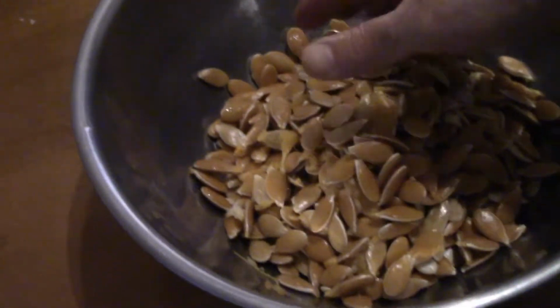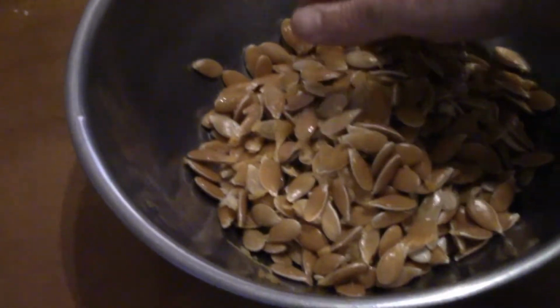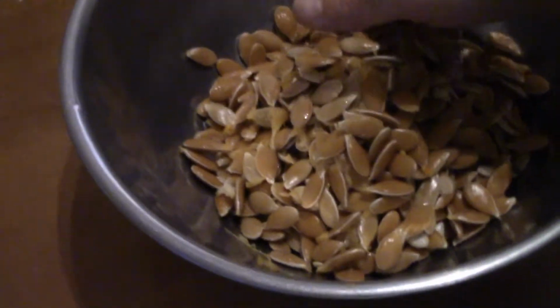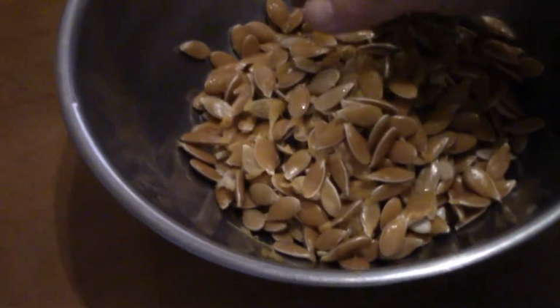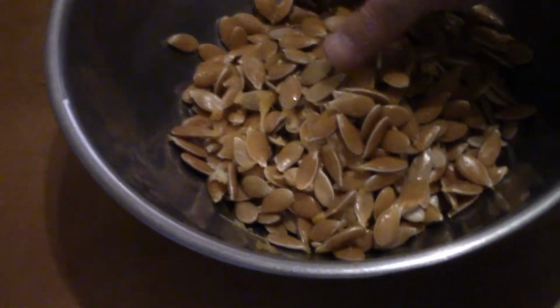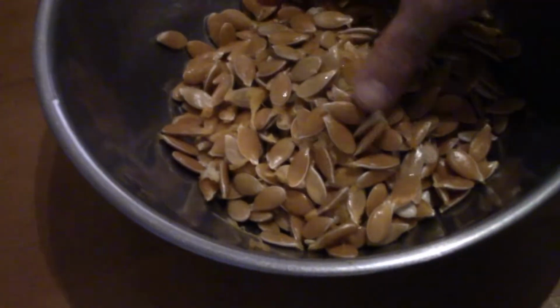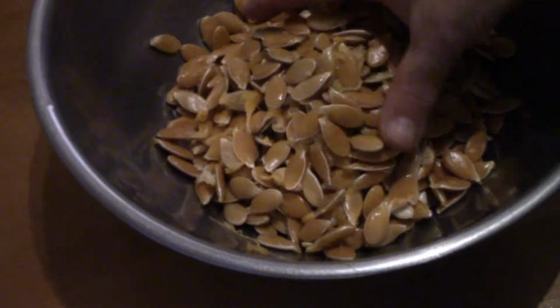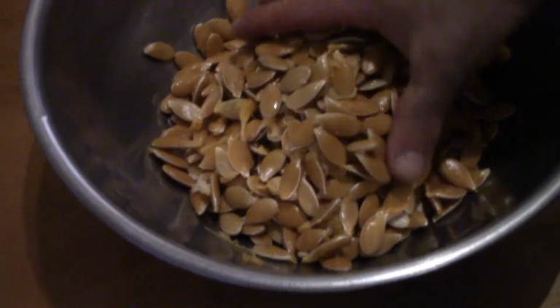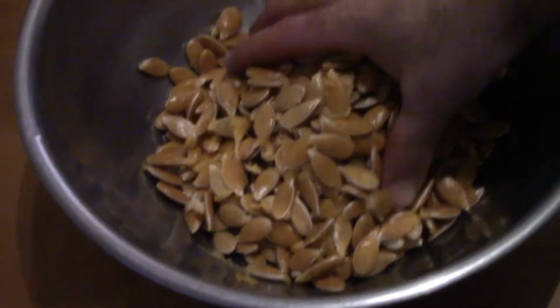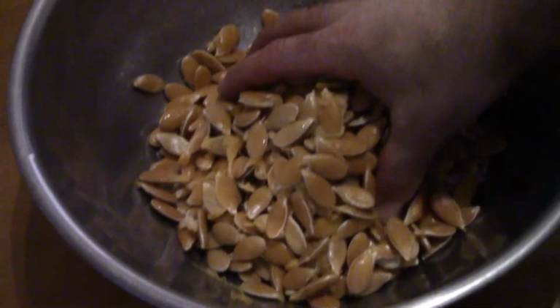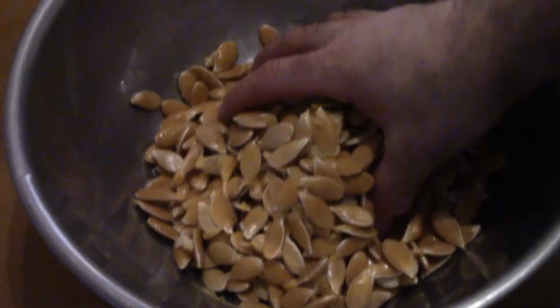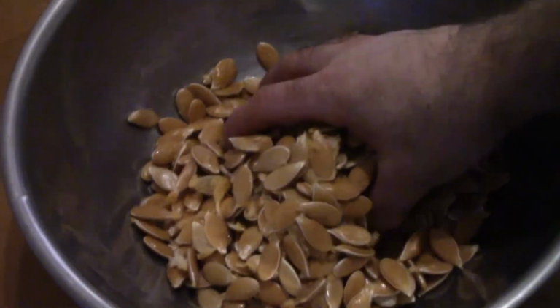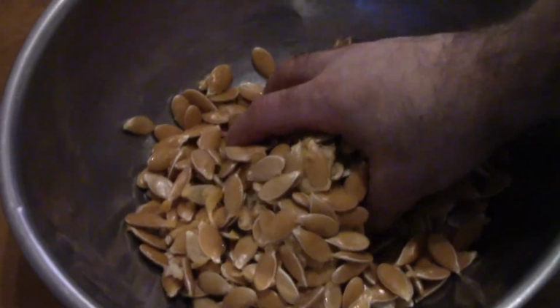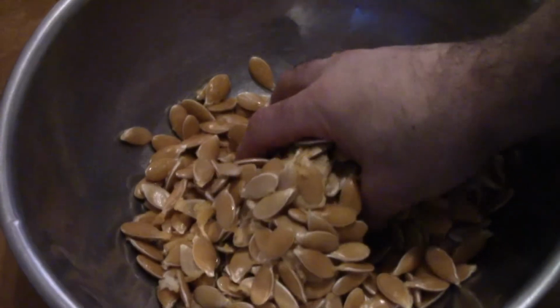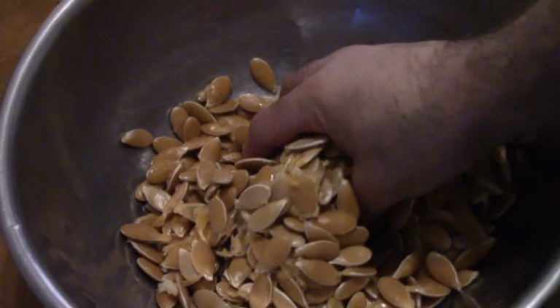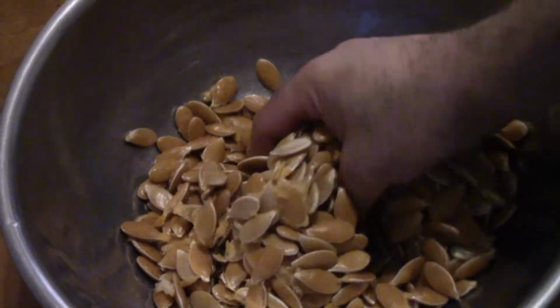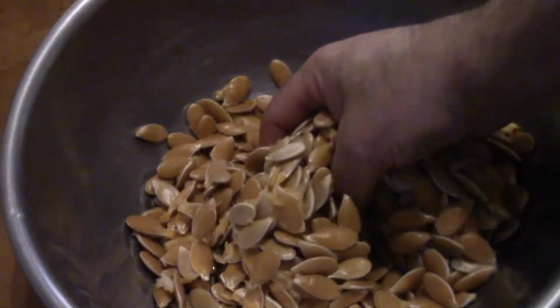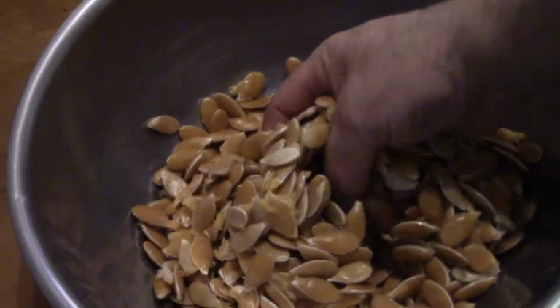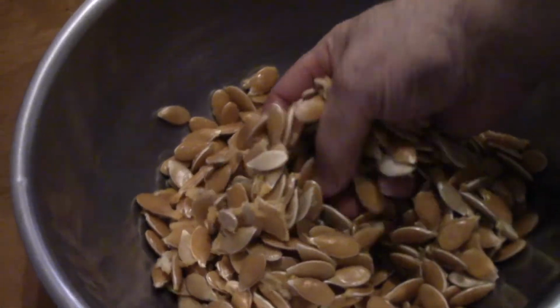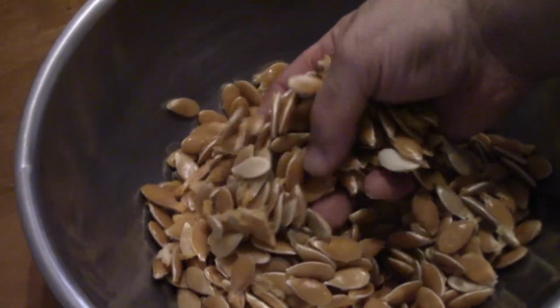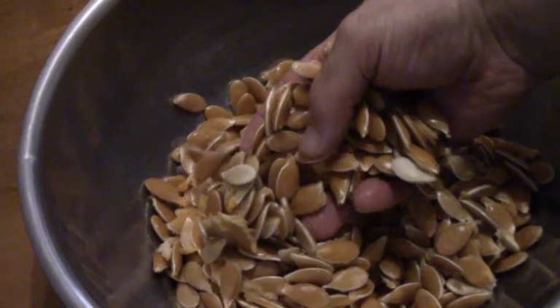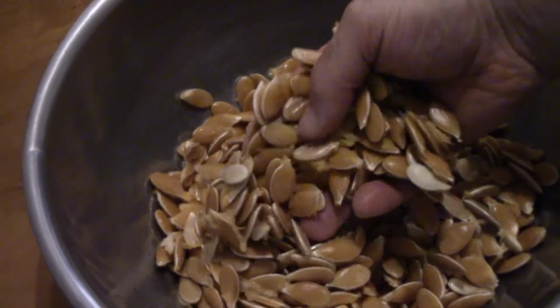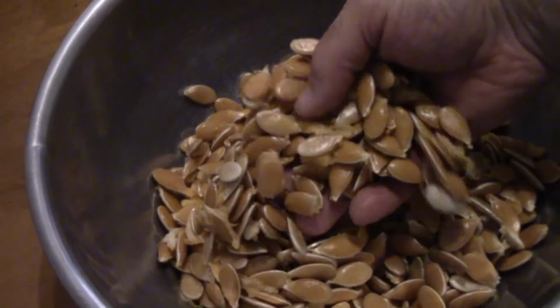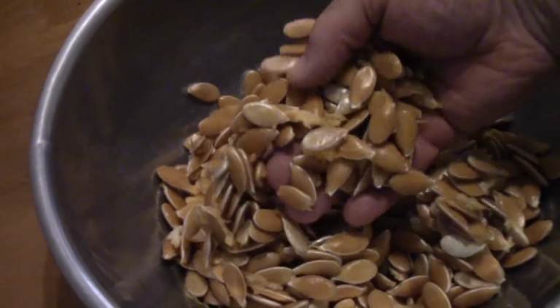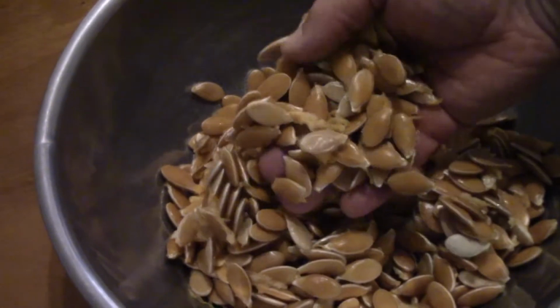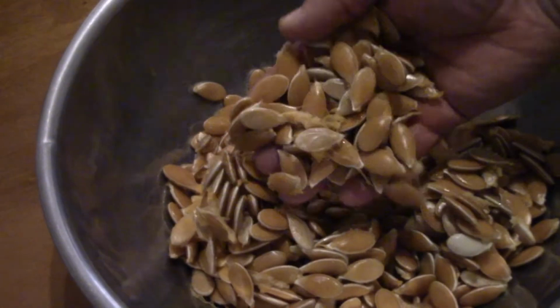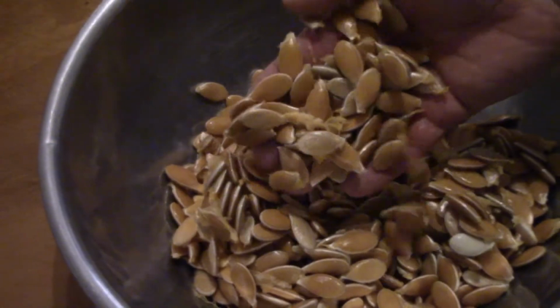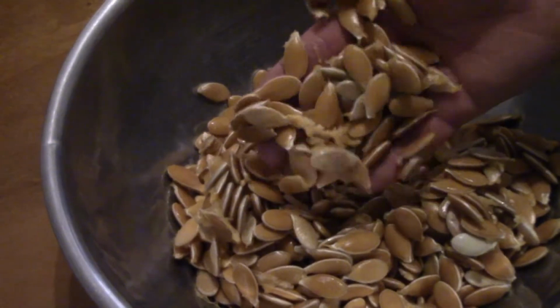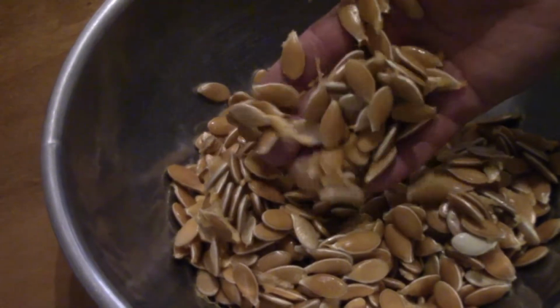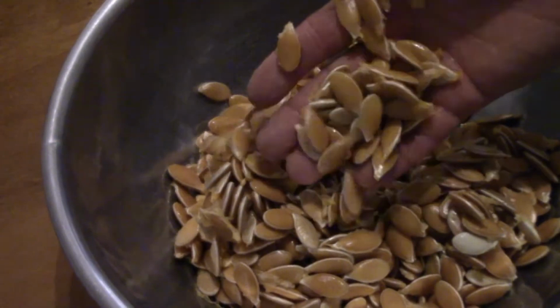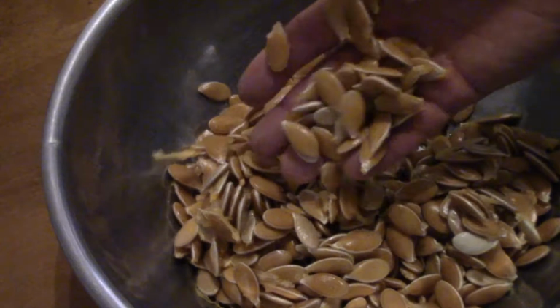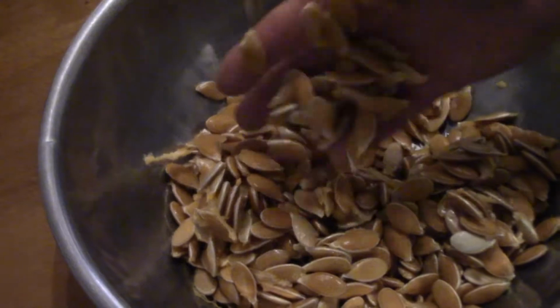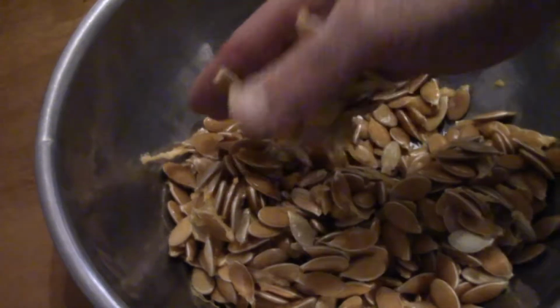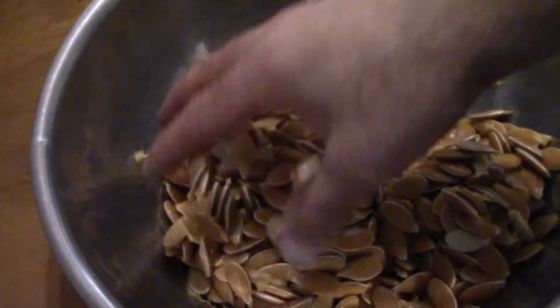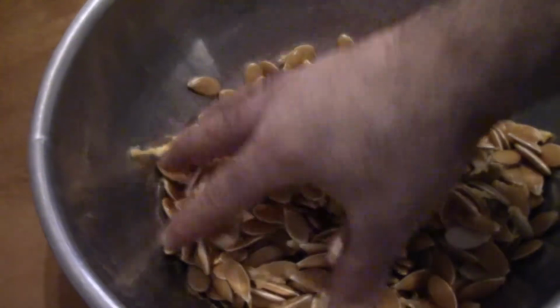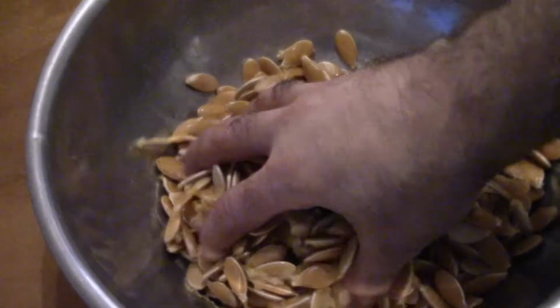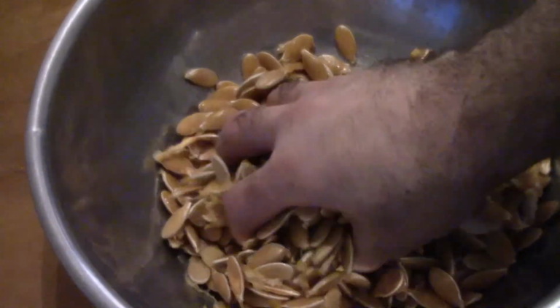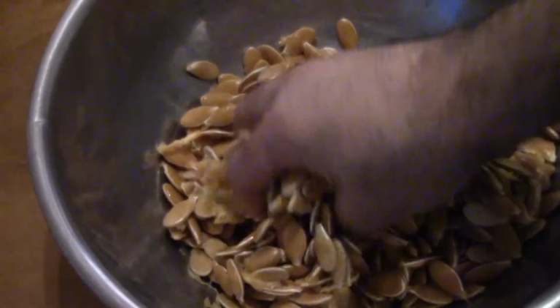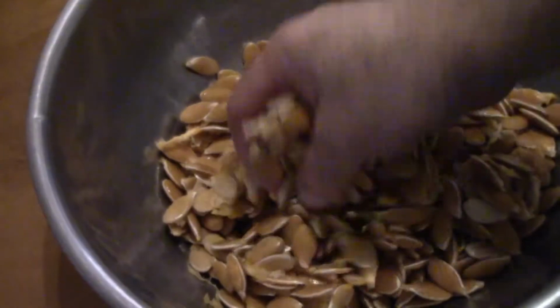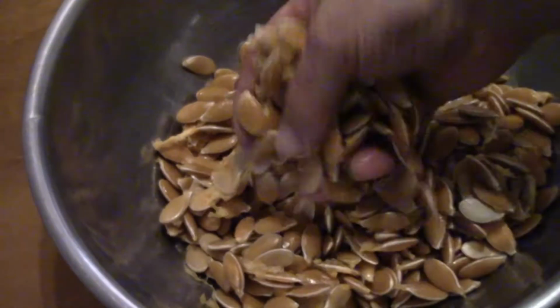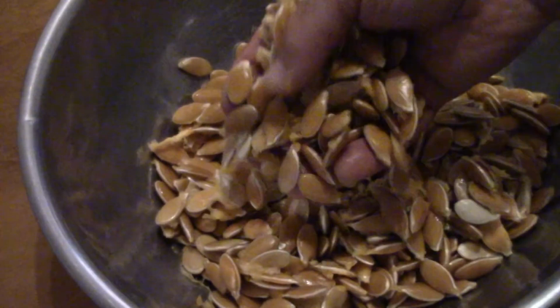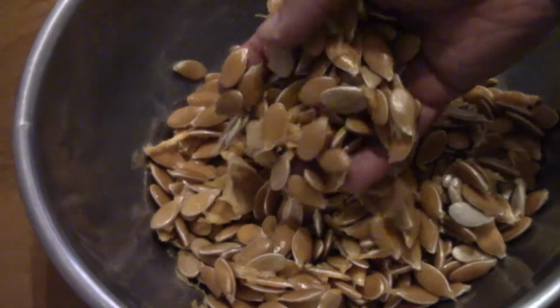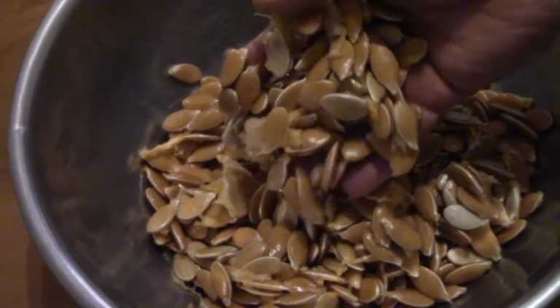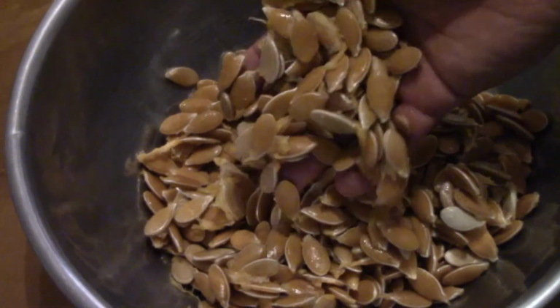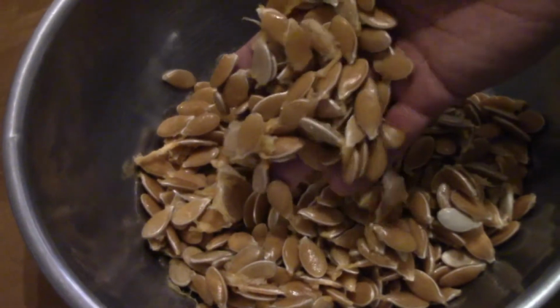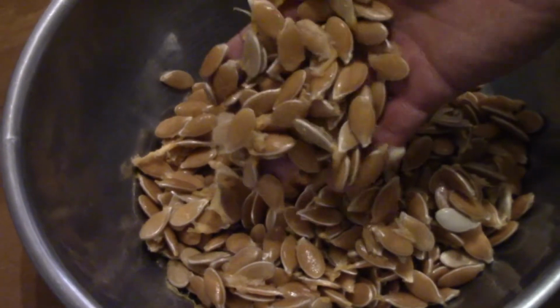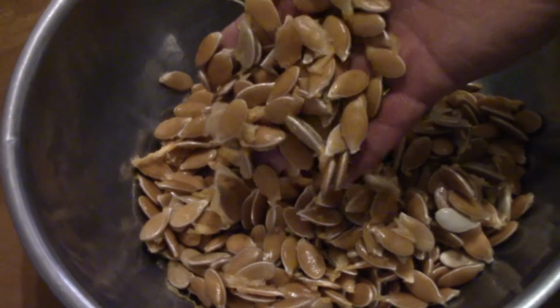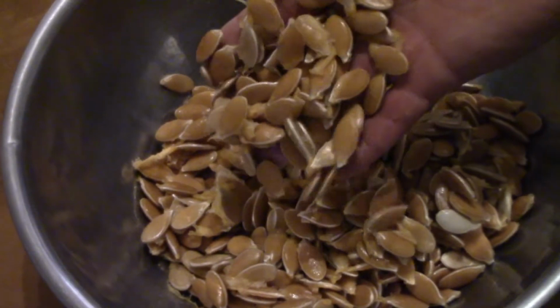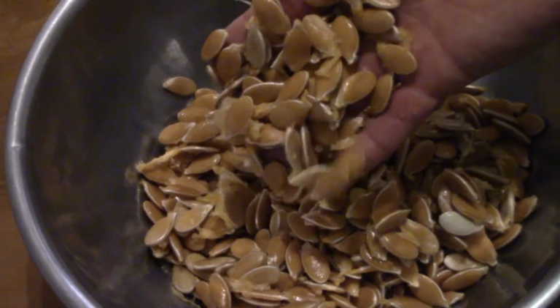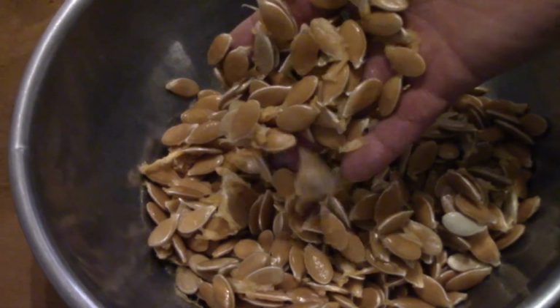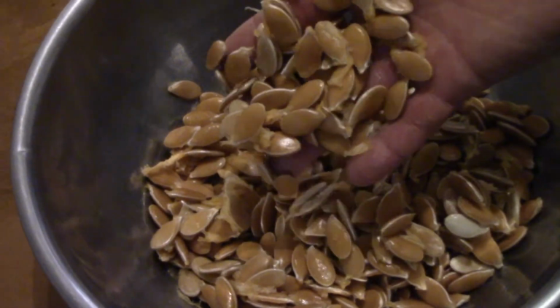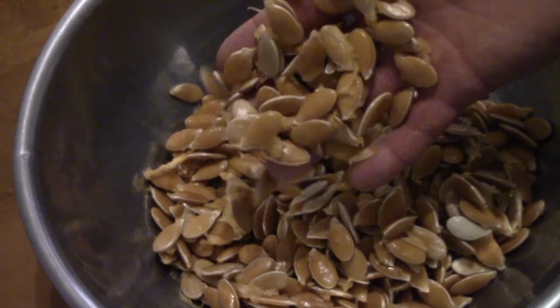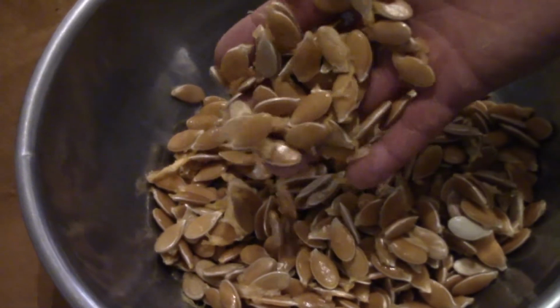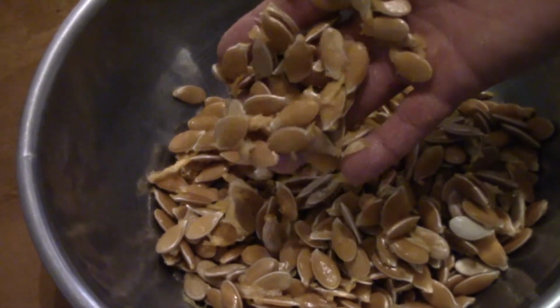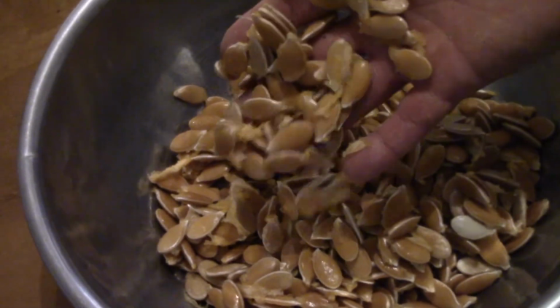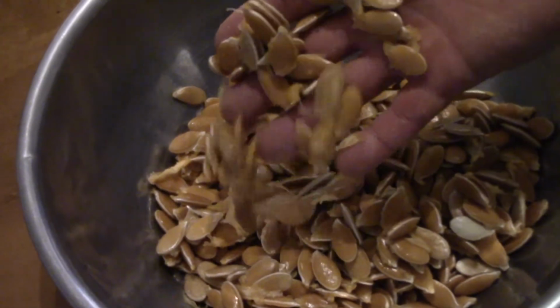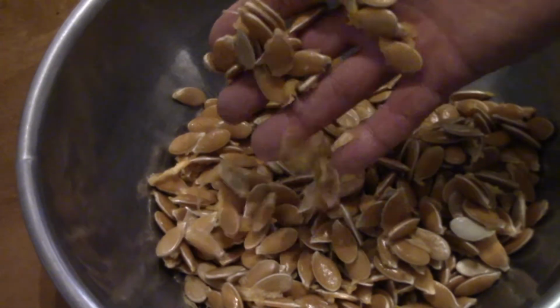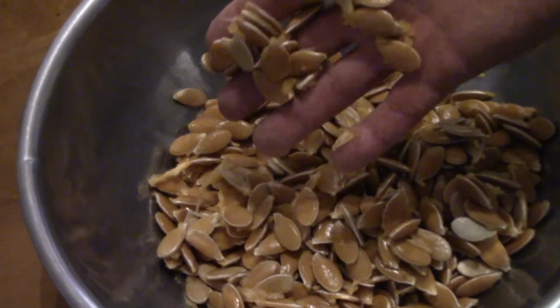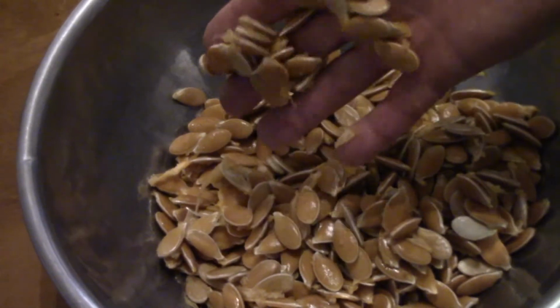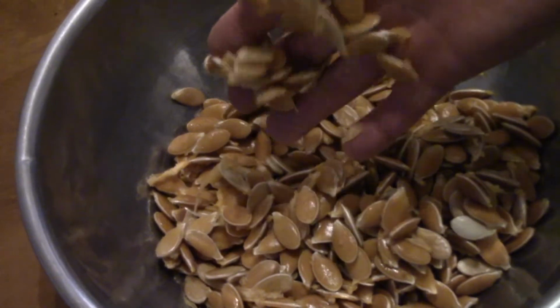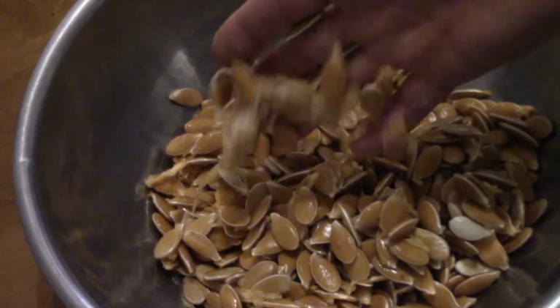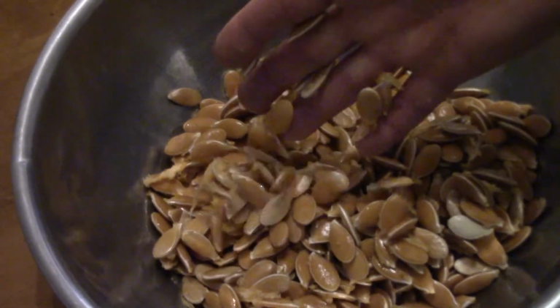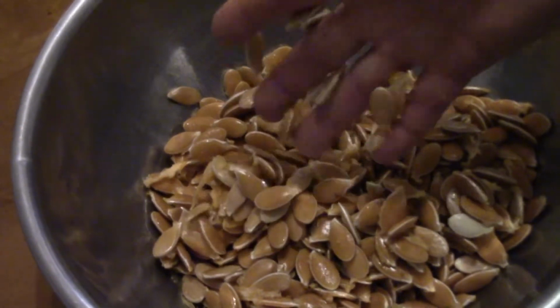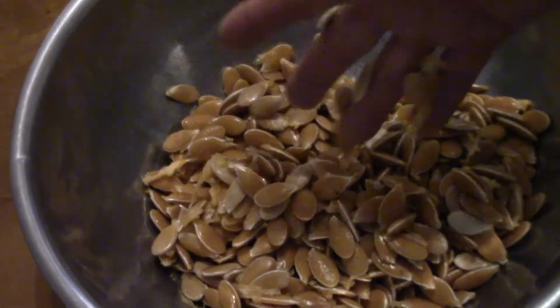That's the seeds I have. A lot of seeds — I'm going to put them in to dry now.